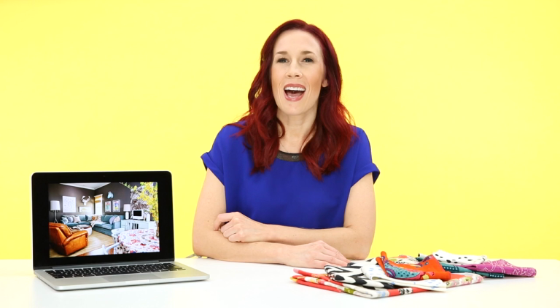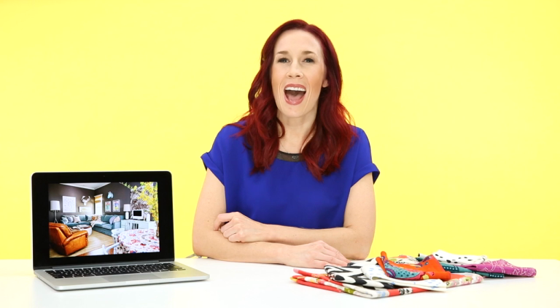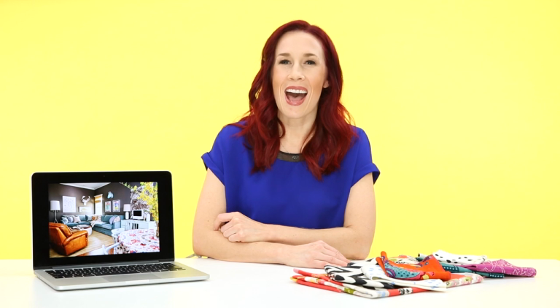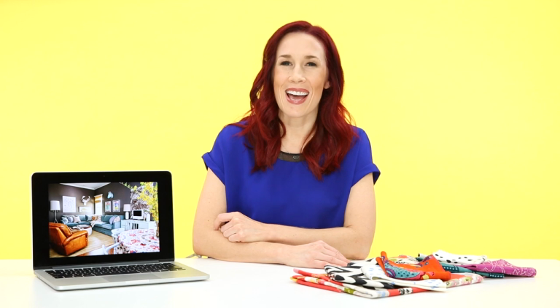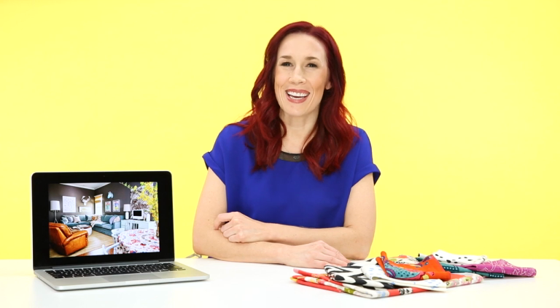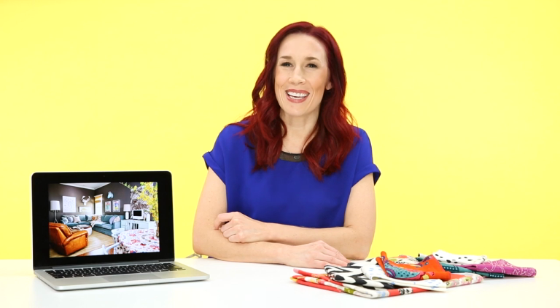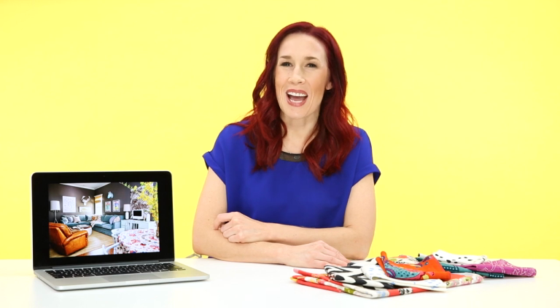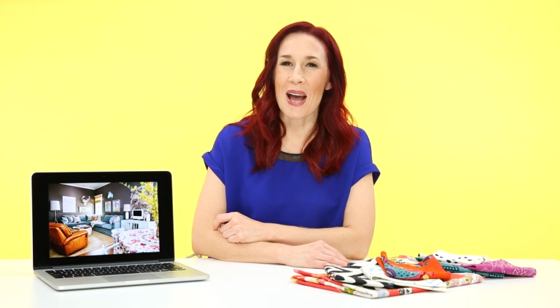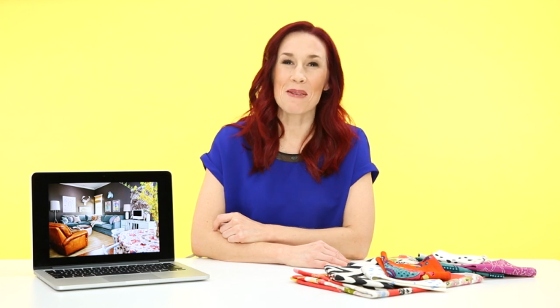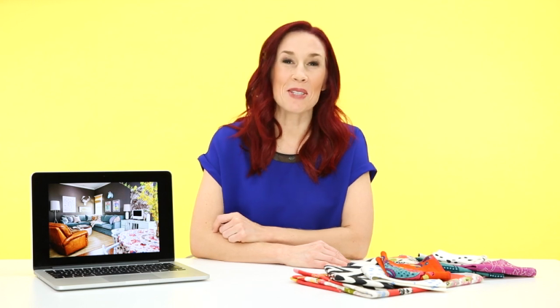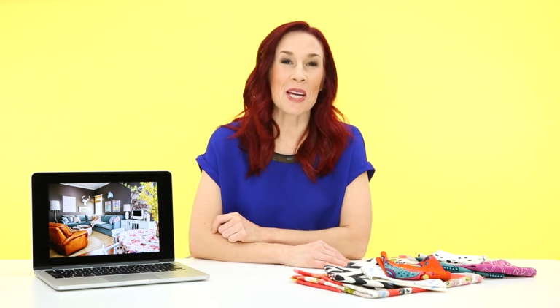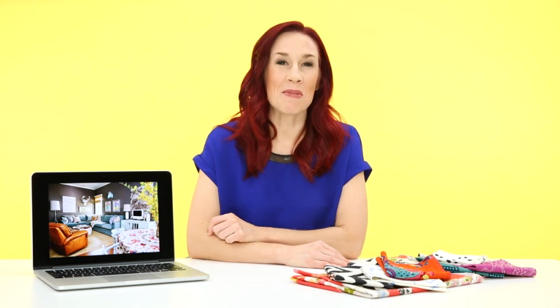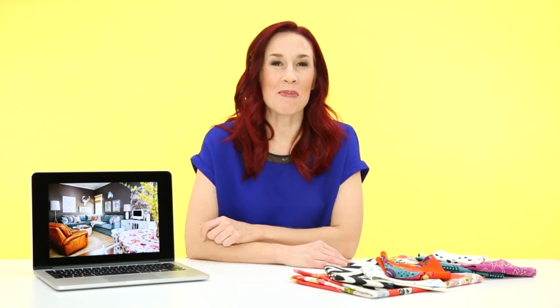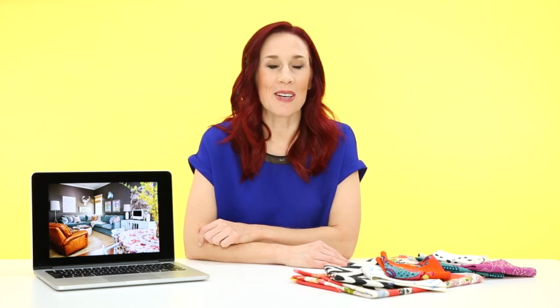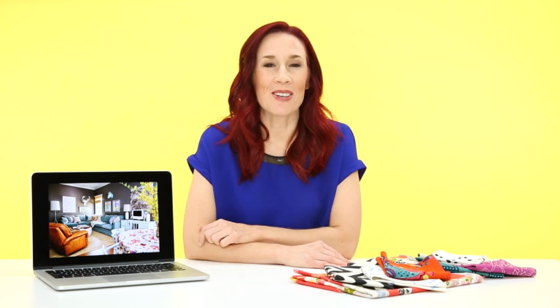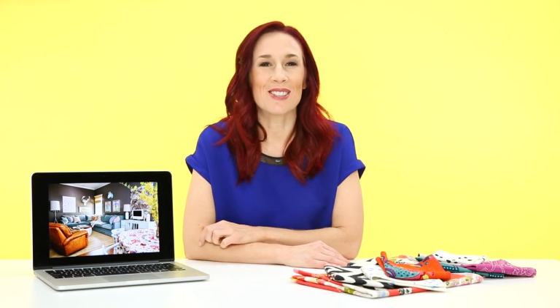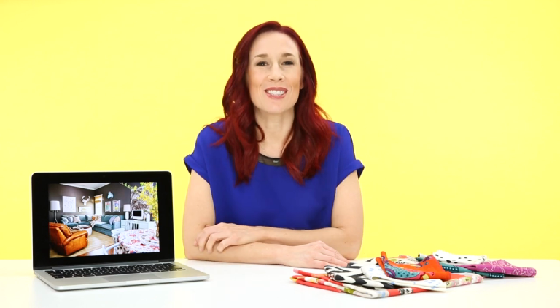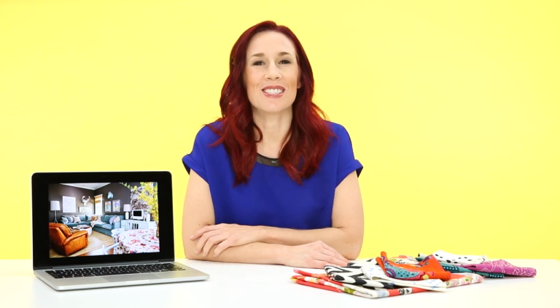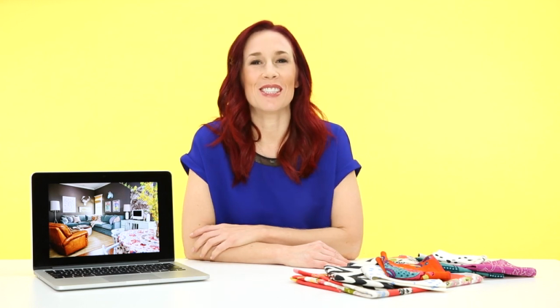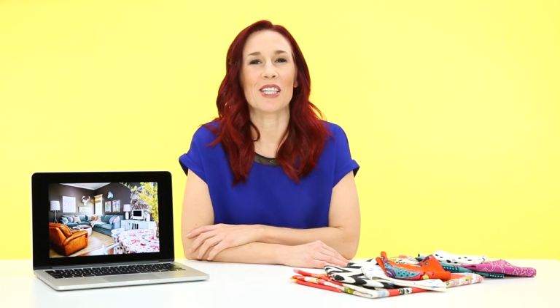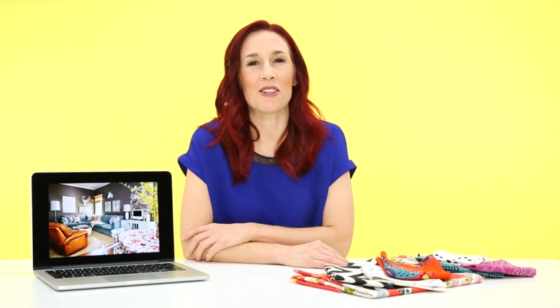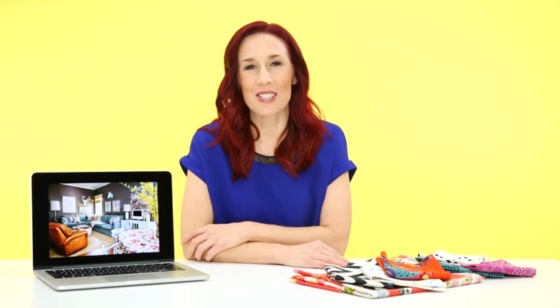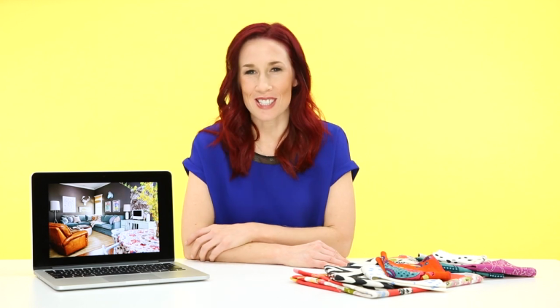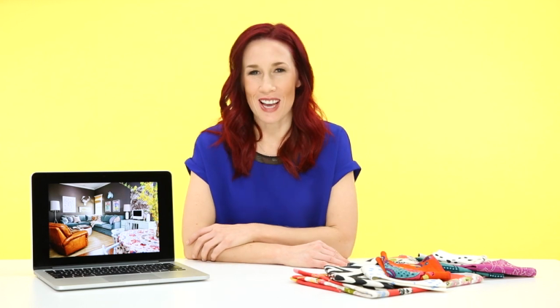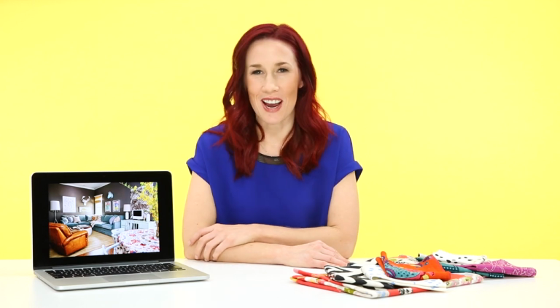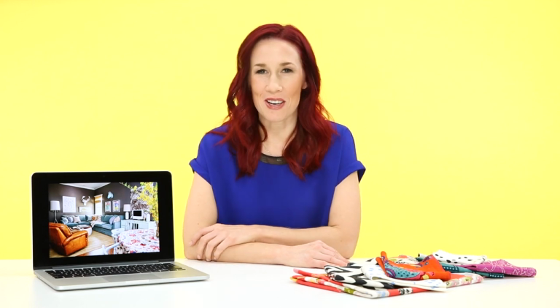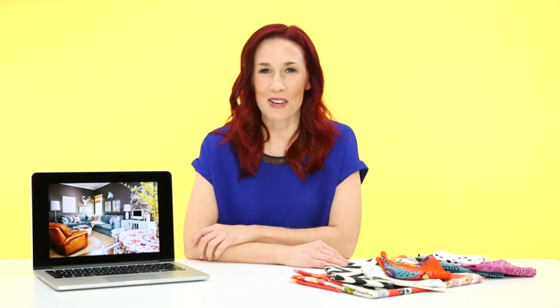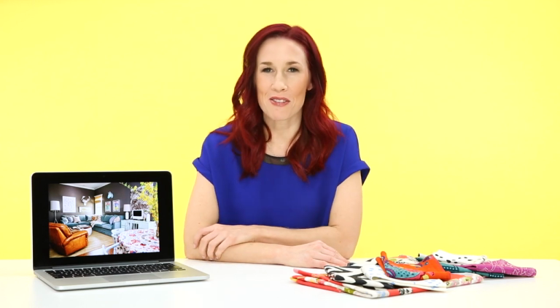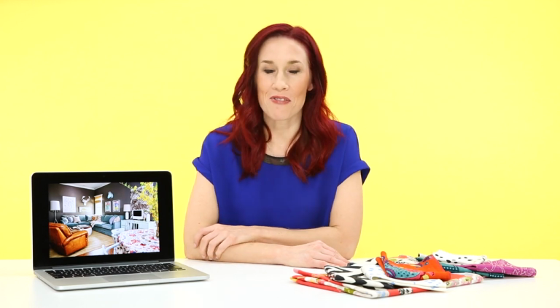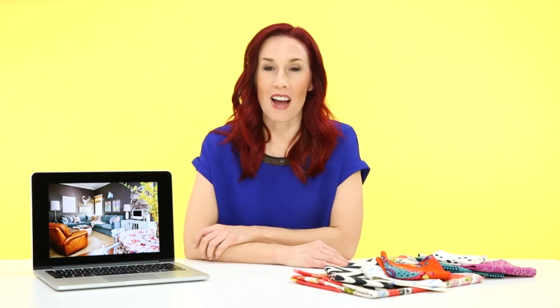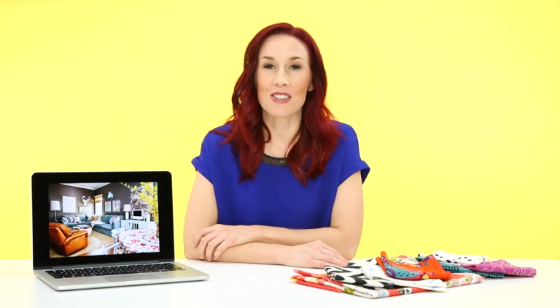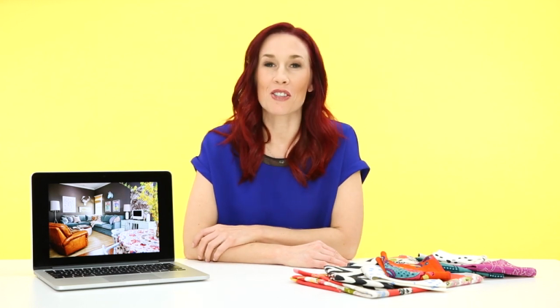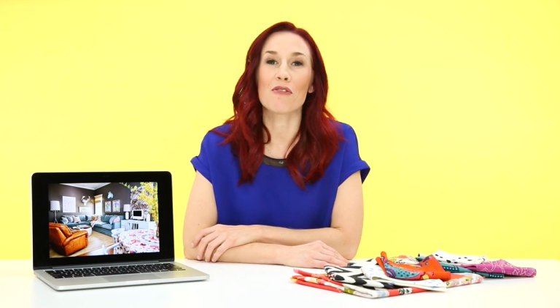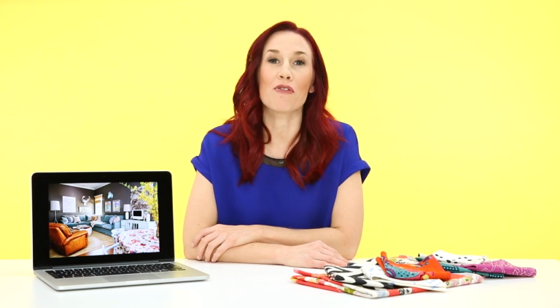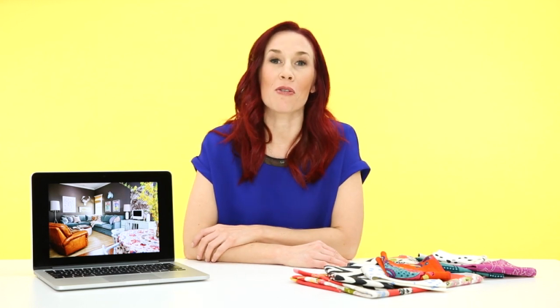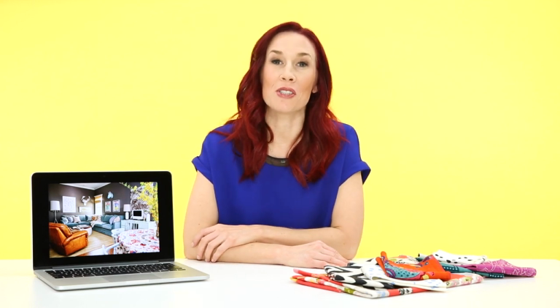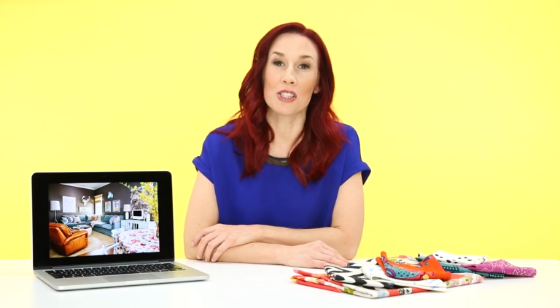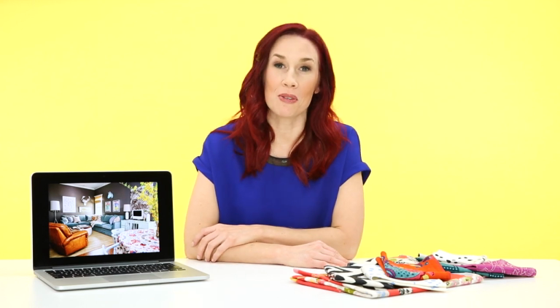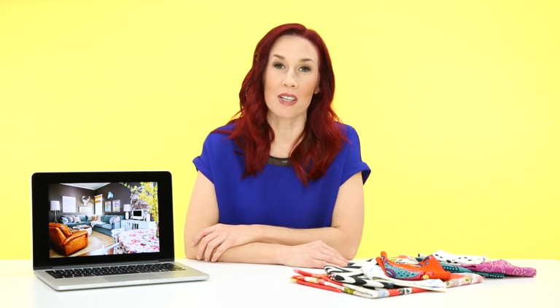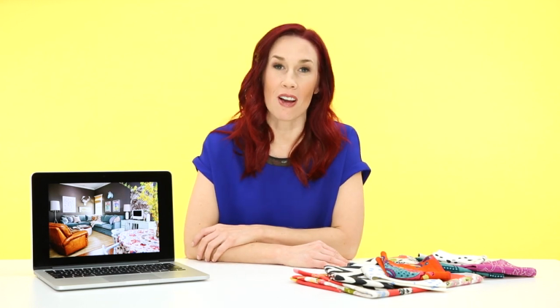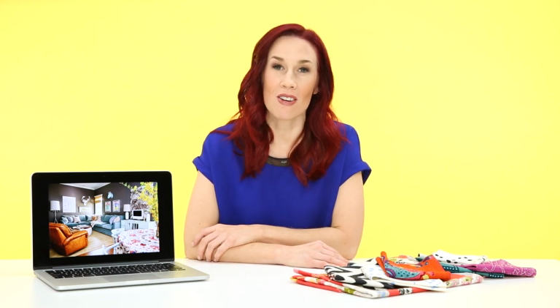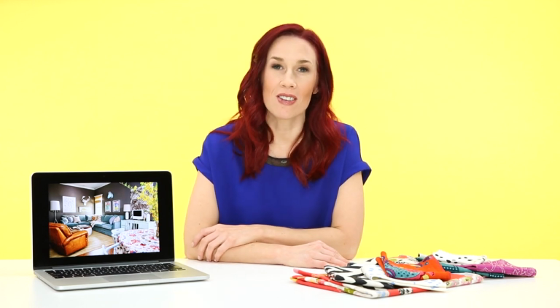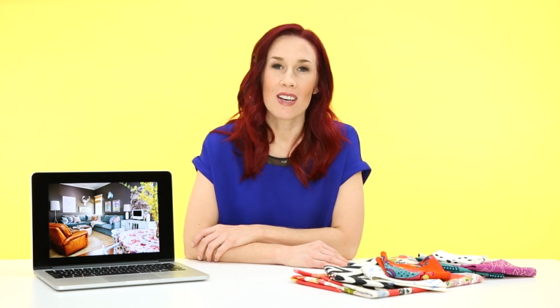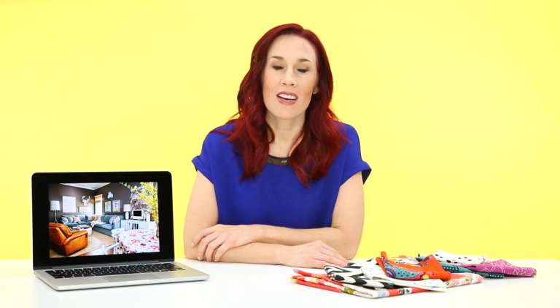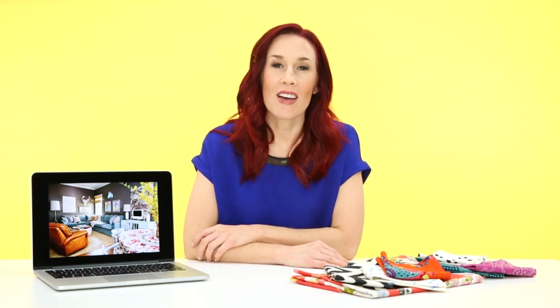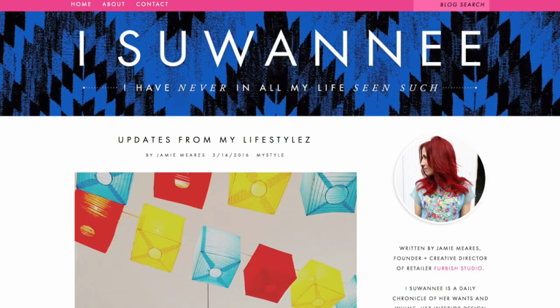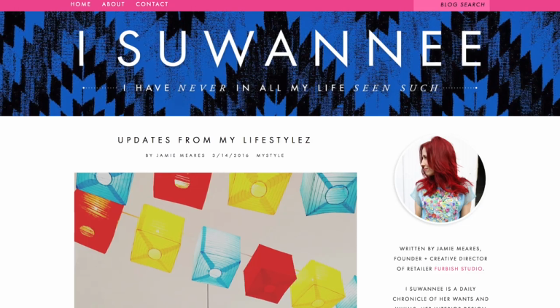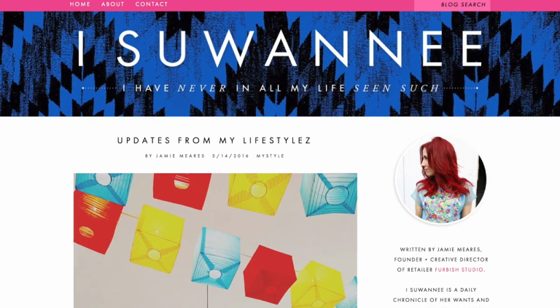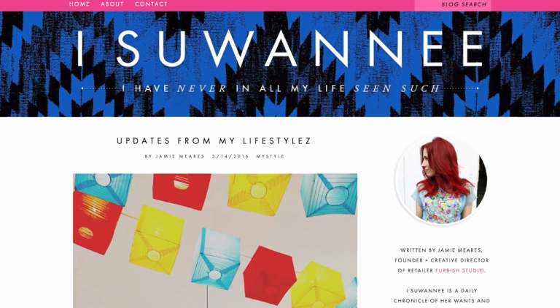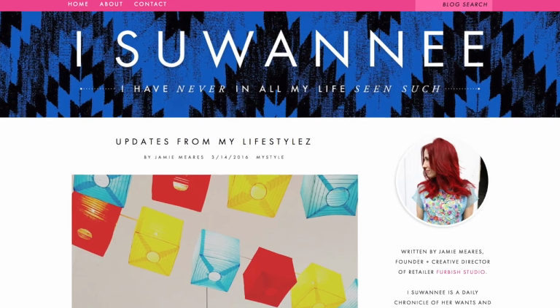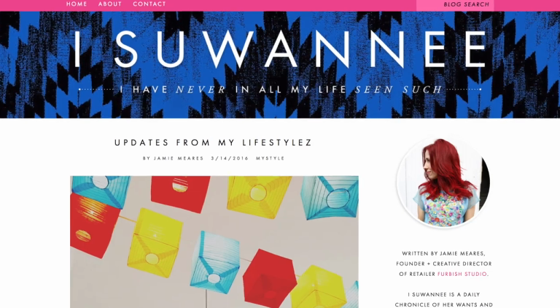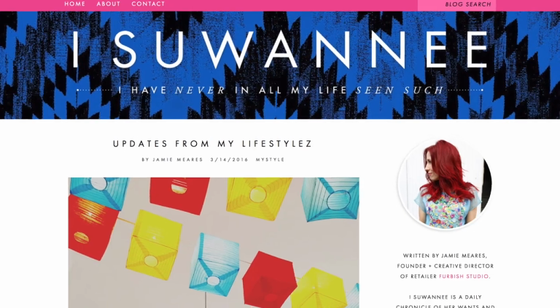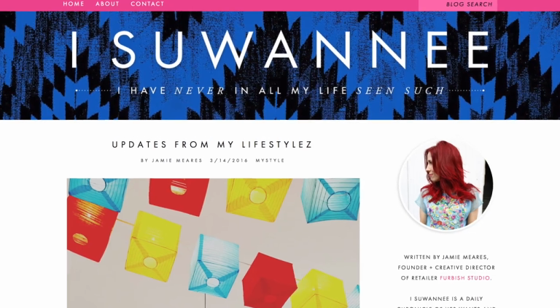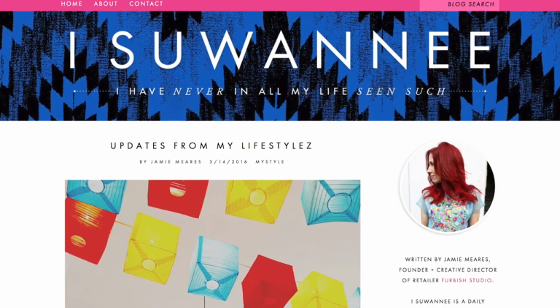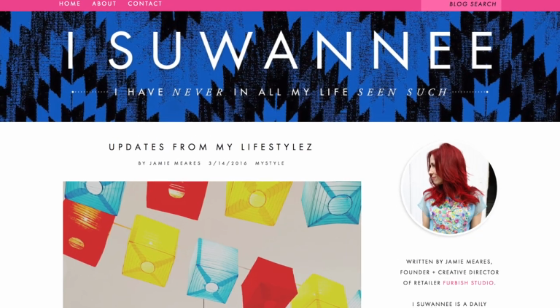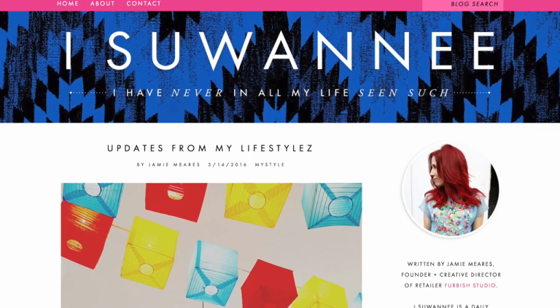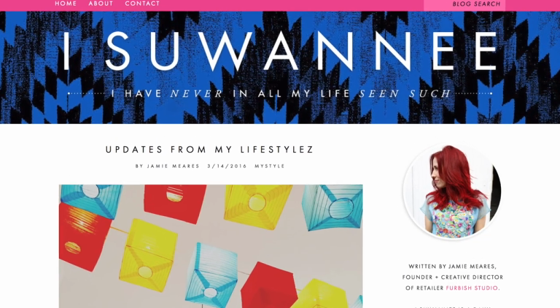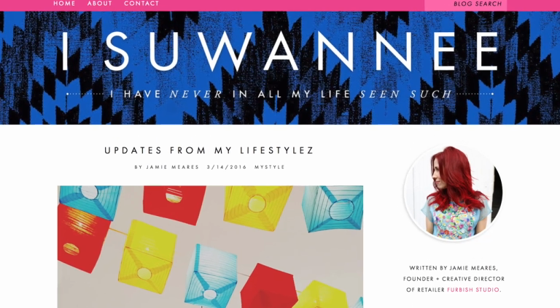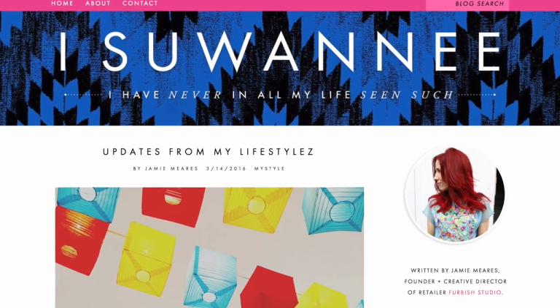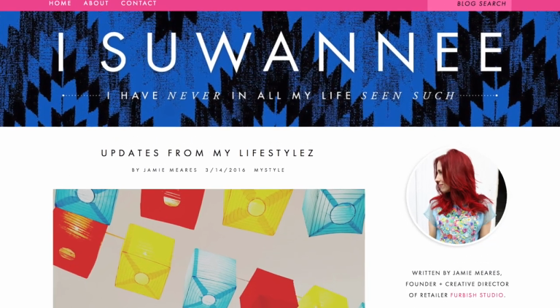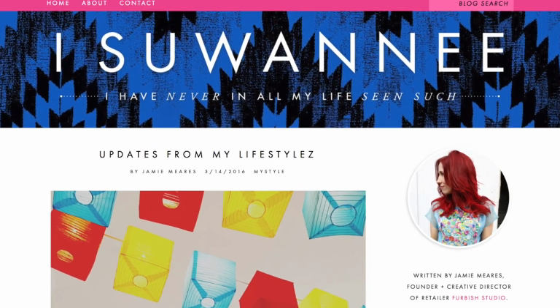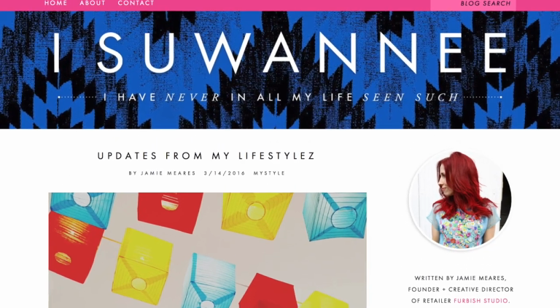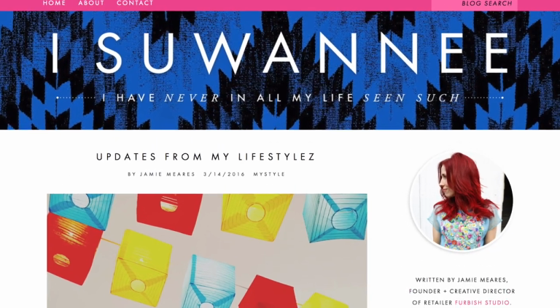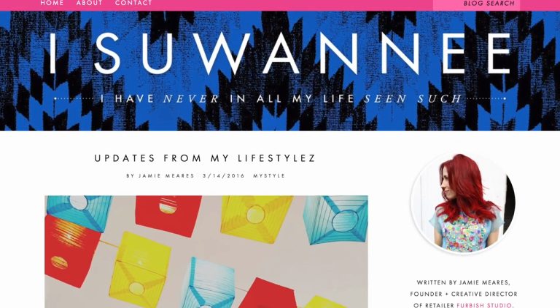Hi, I'm Jamie Mears, interior designer, founder of FURTA Studio, and the blogger behind iSwannee.com.